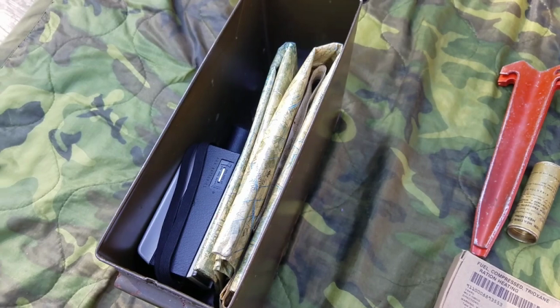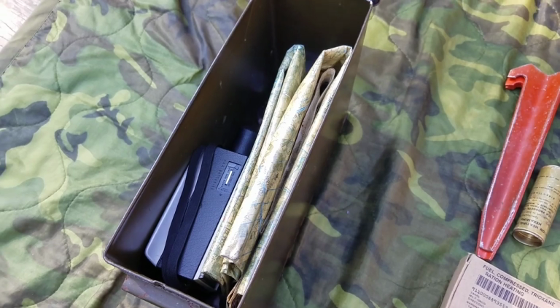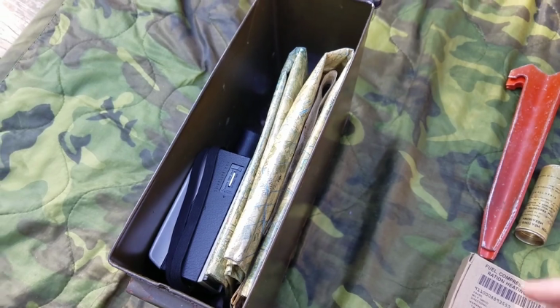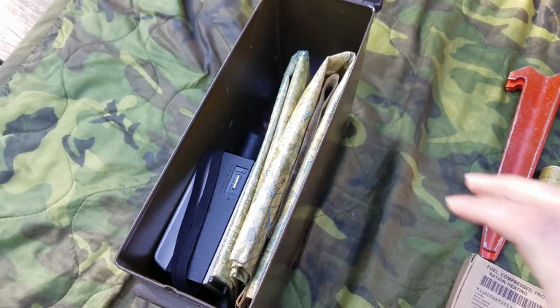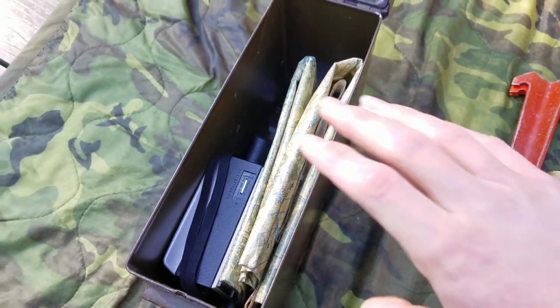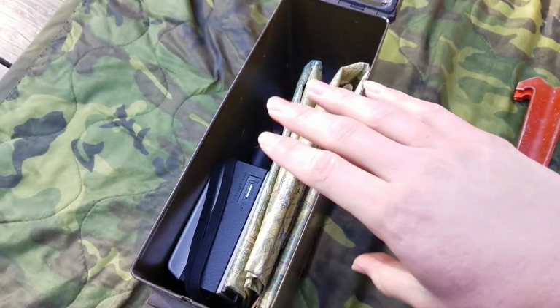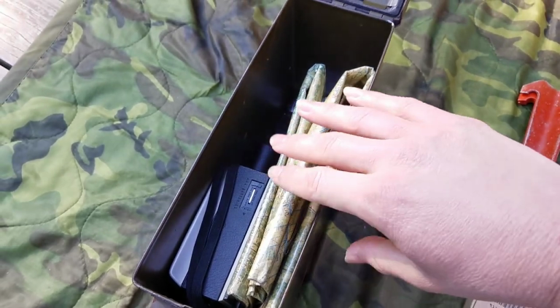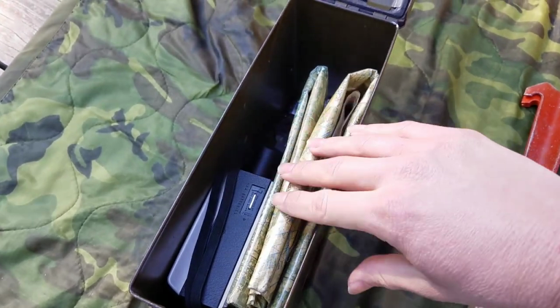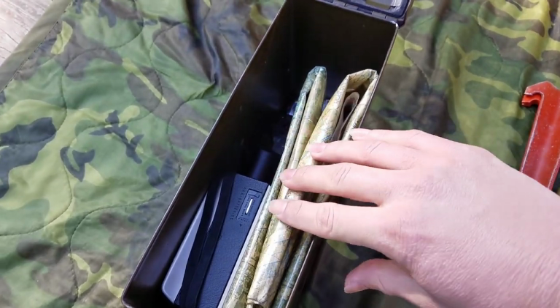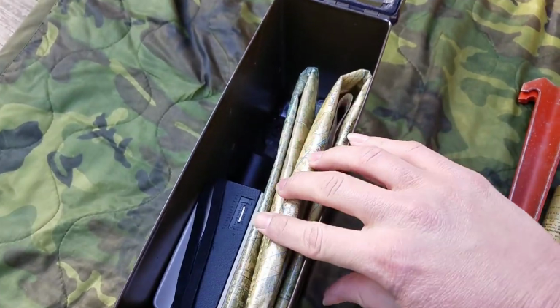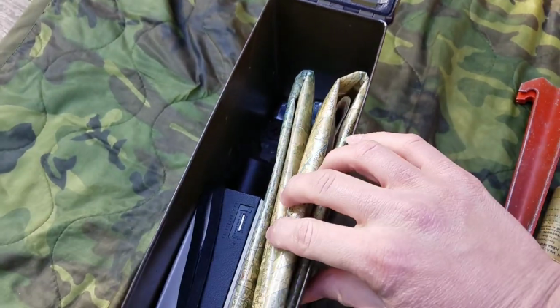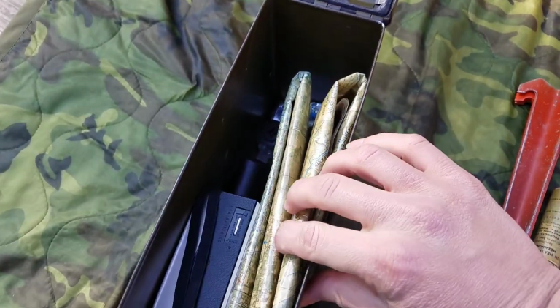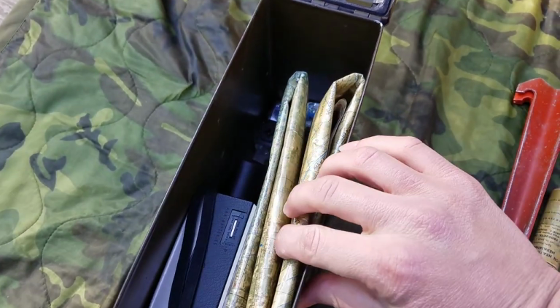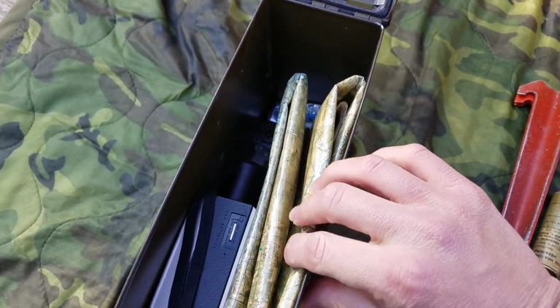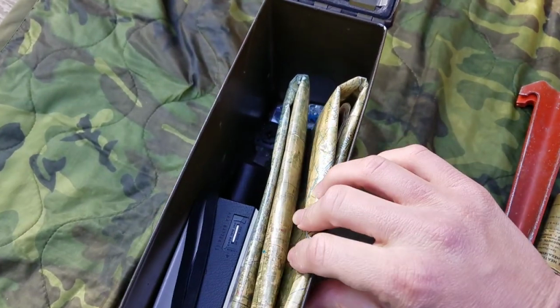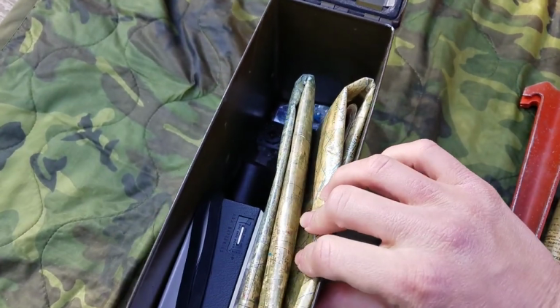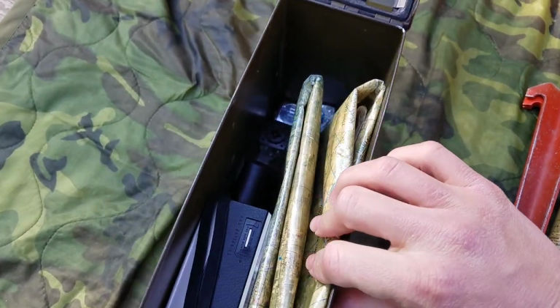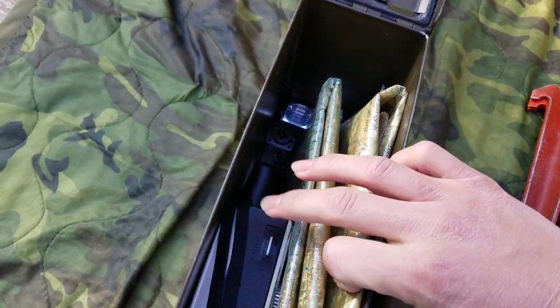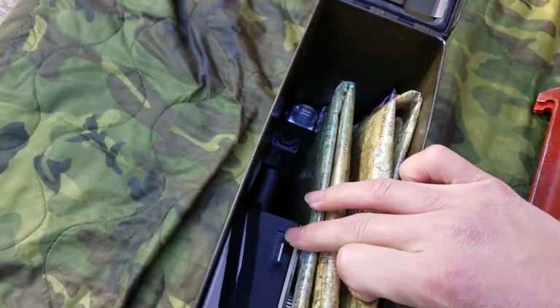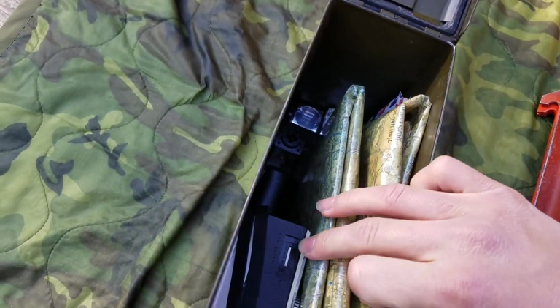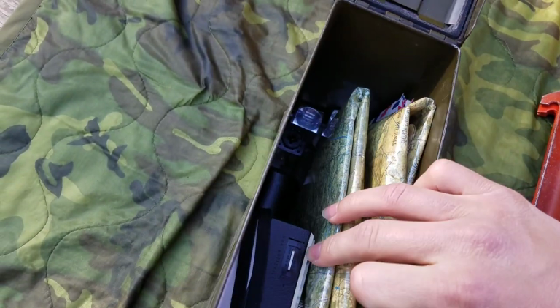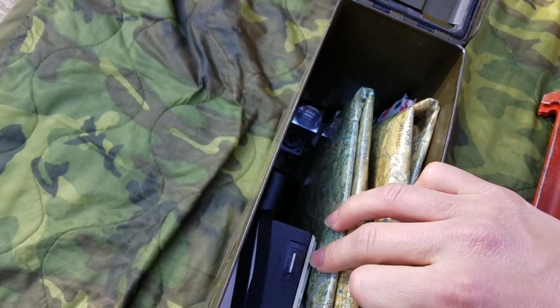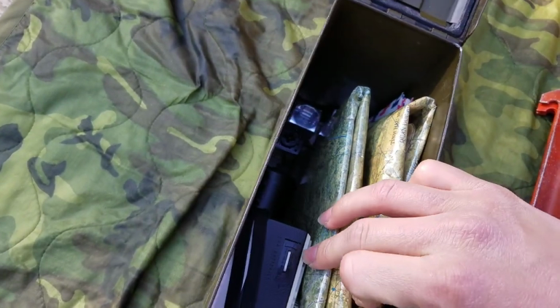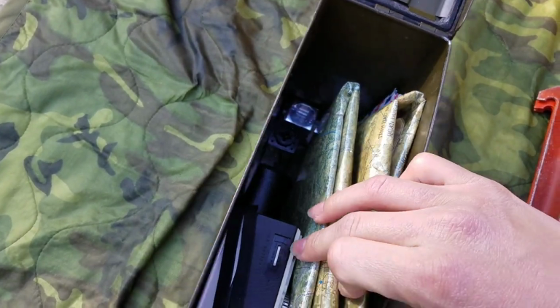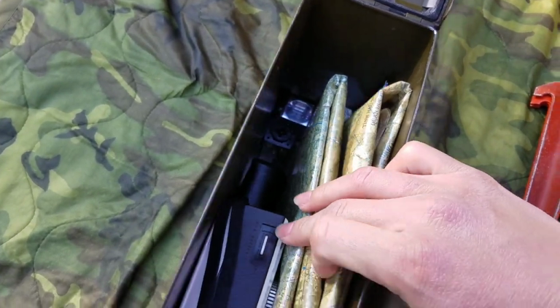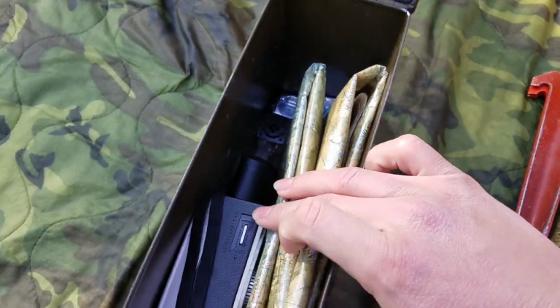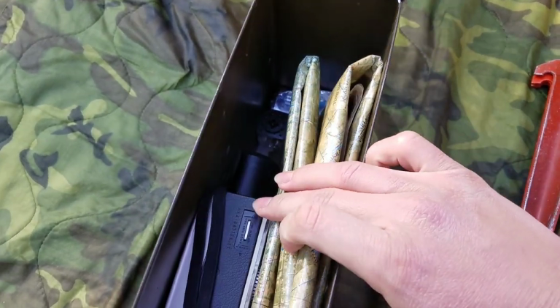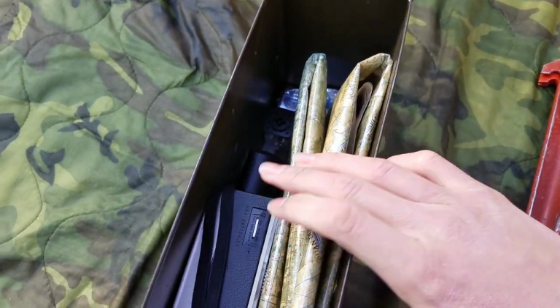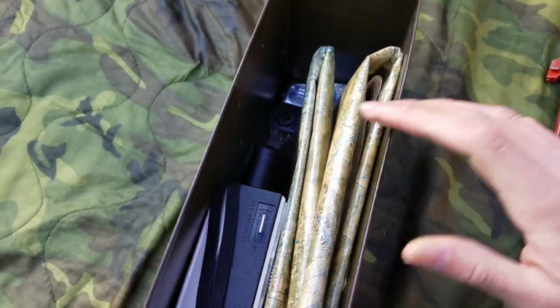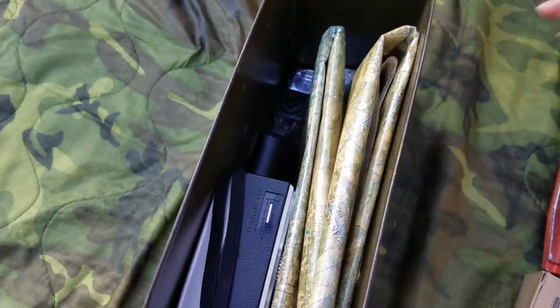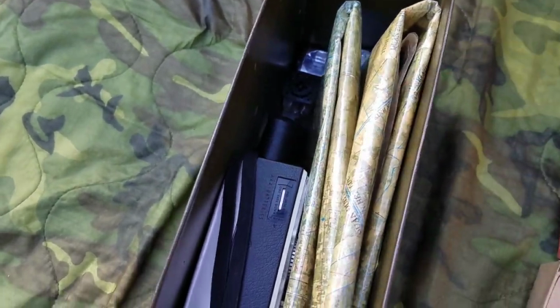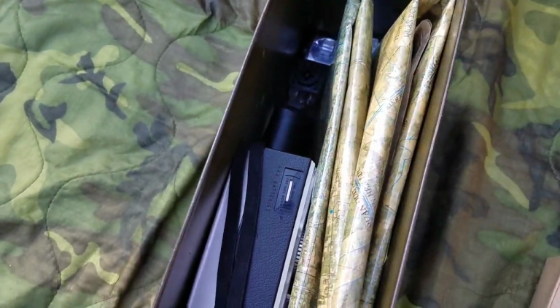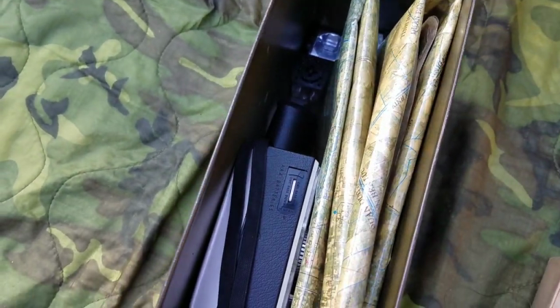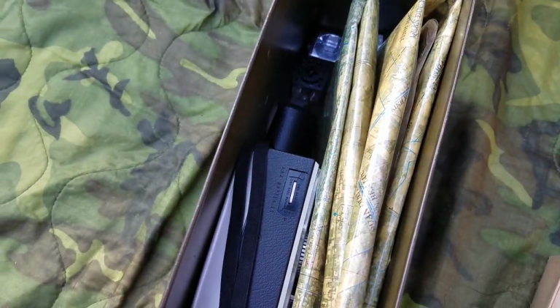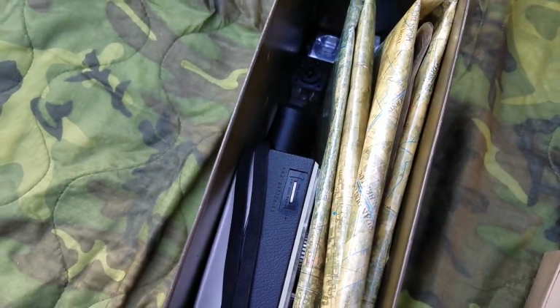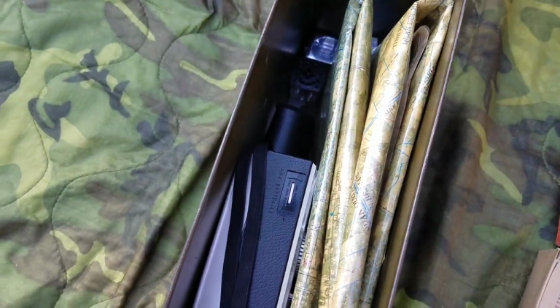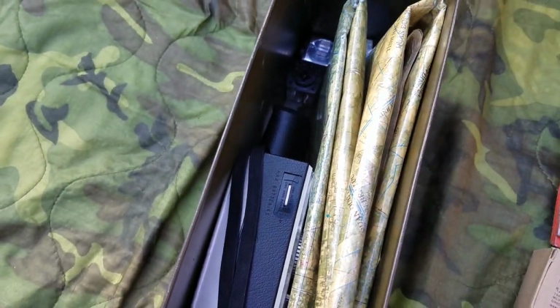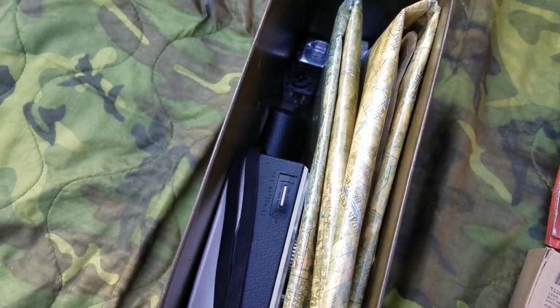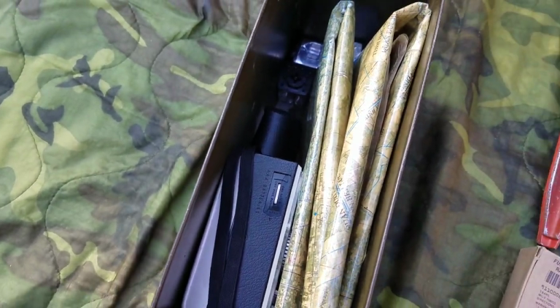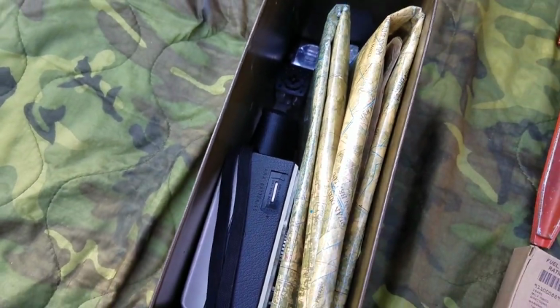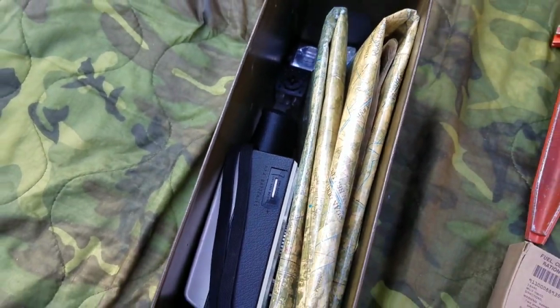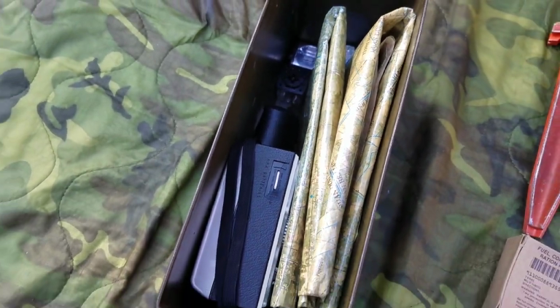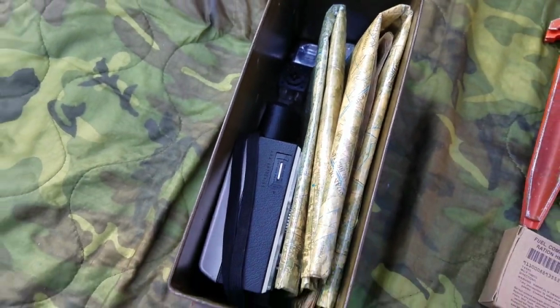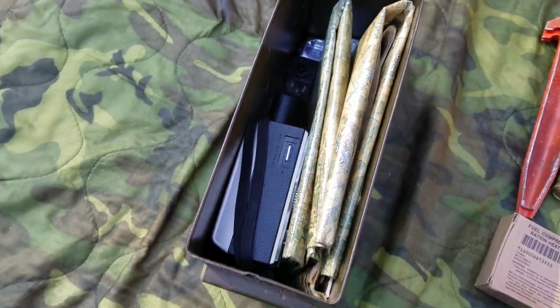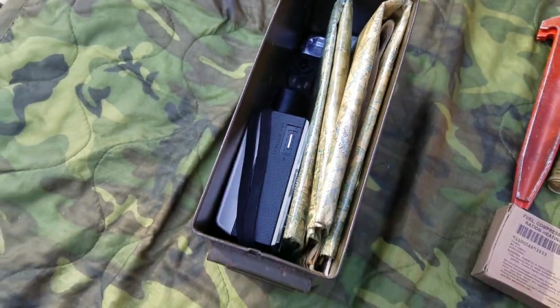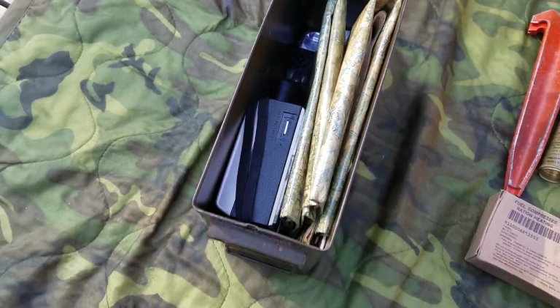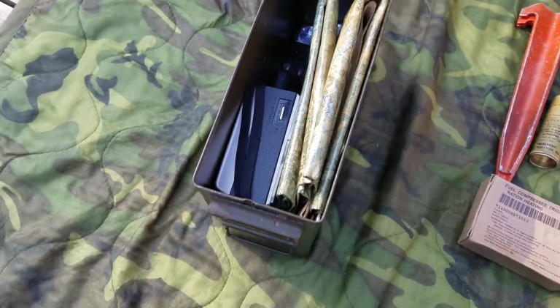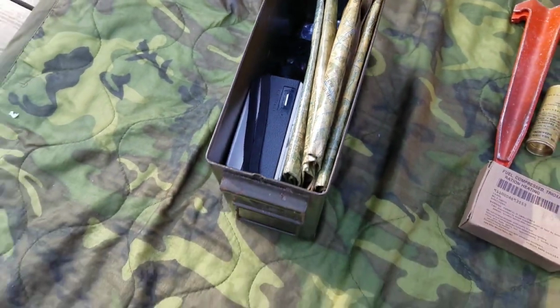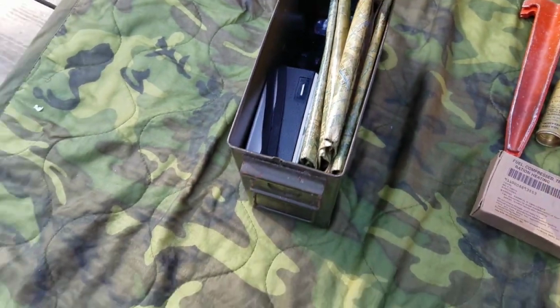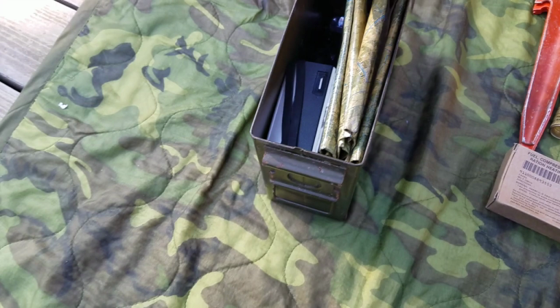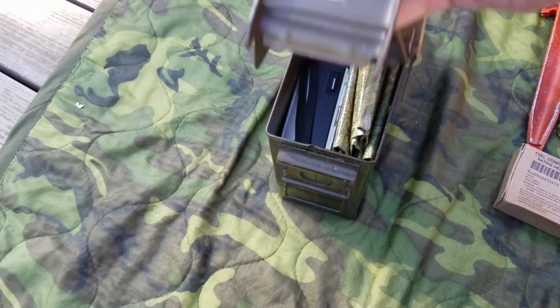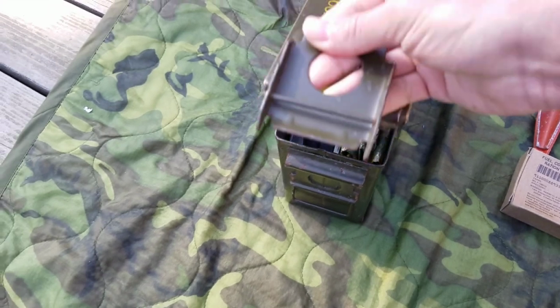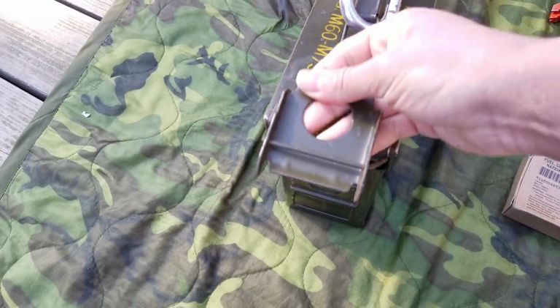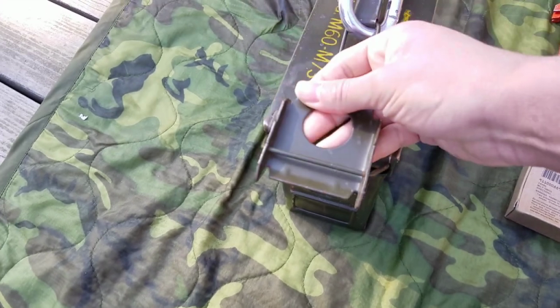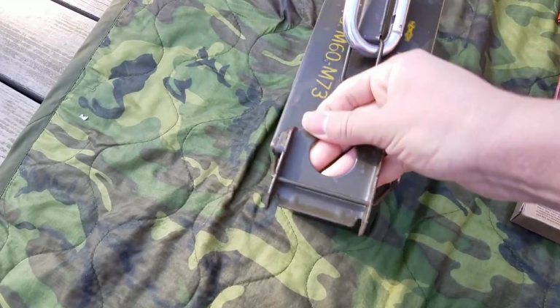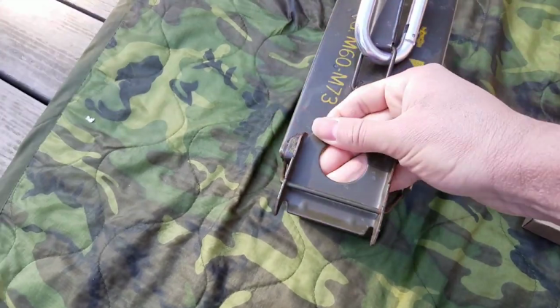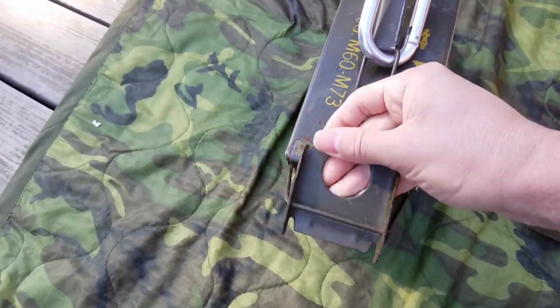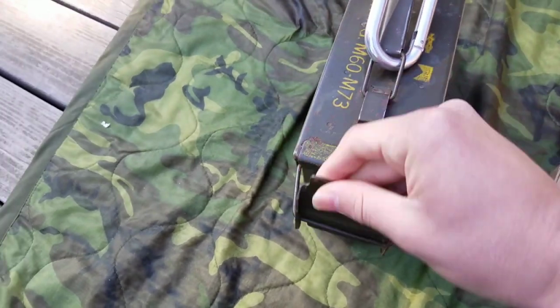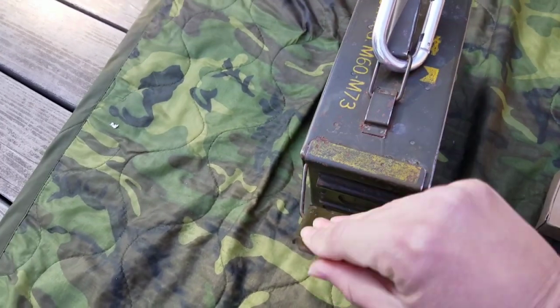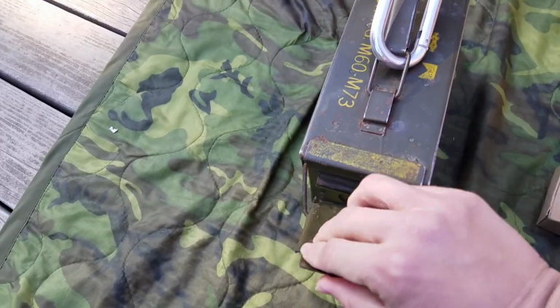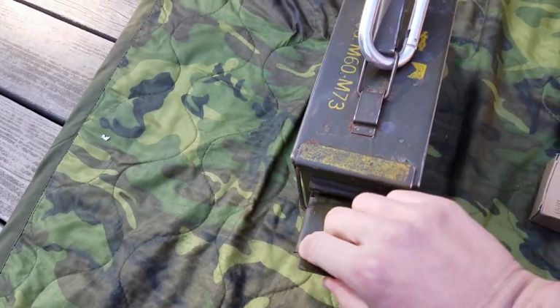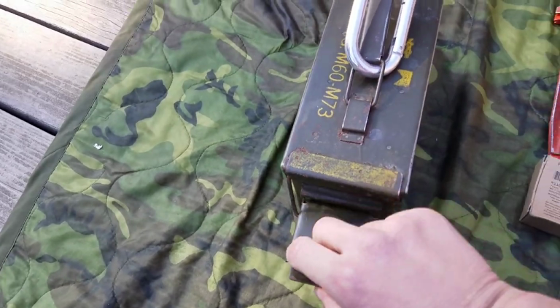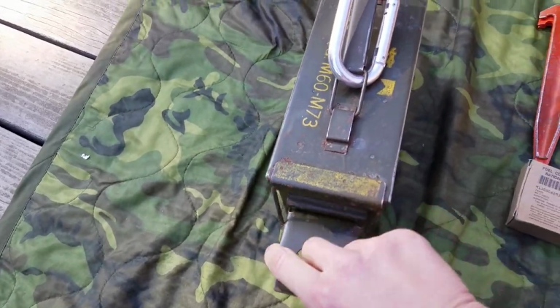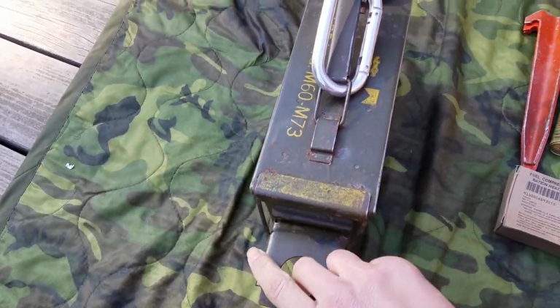There's everything packed in. As you can see, there's still a little bit more room for other stuff, but that's practically just everything packed.